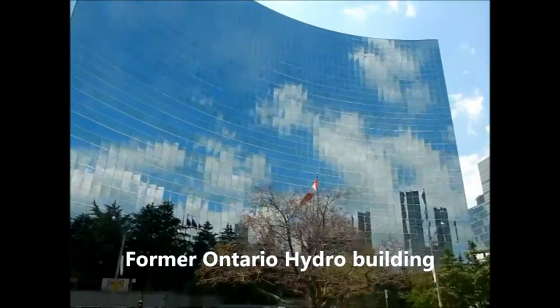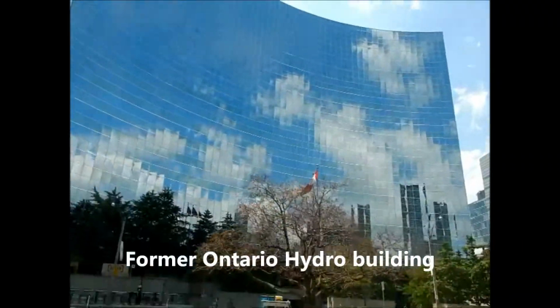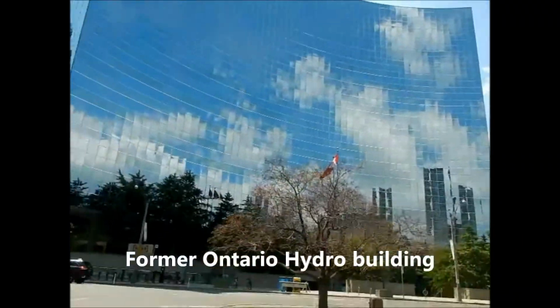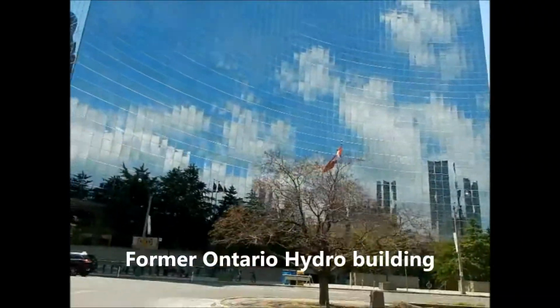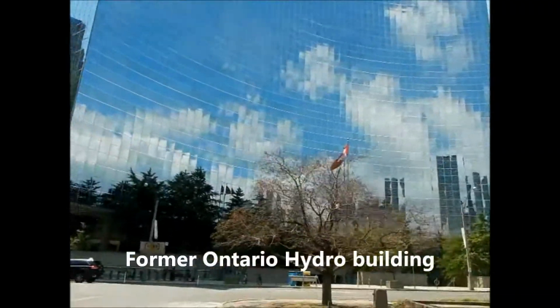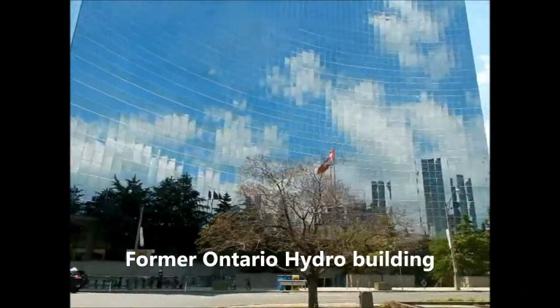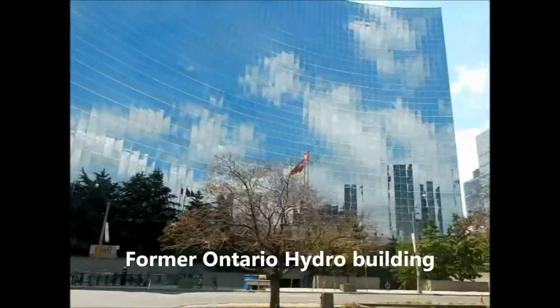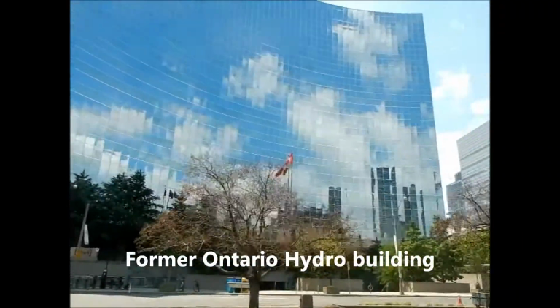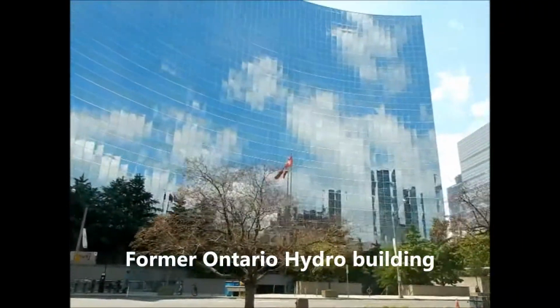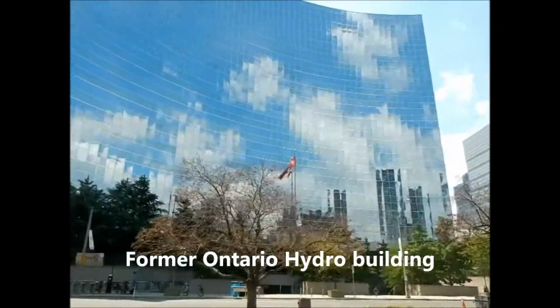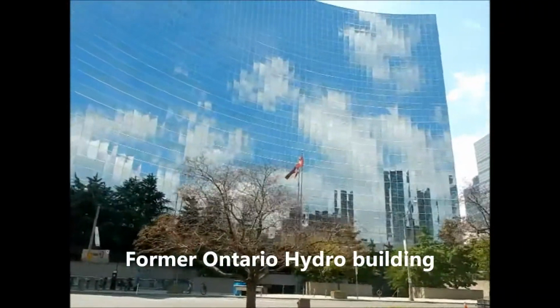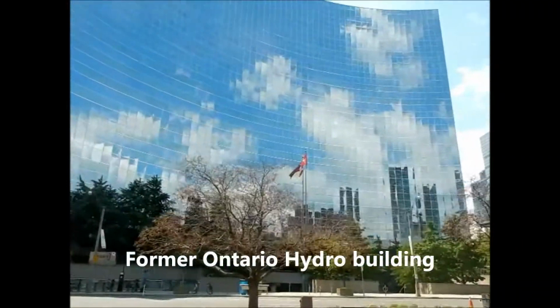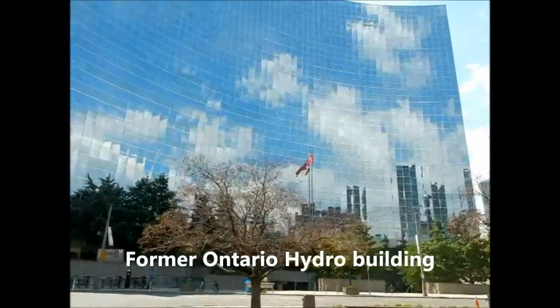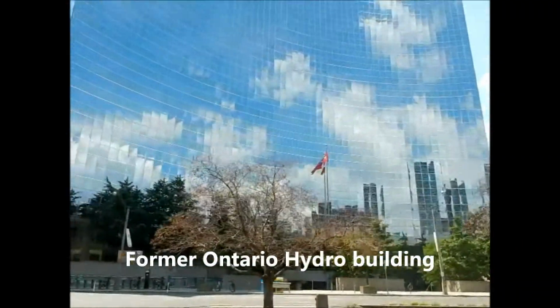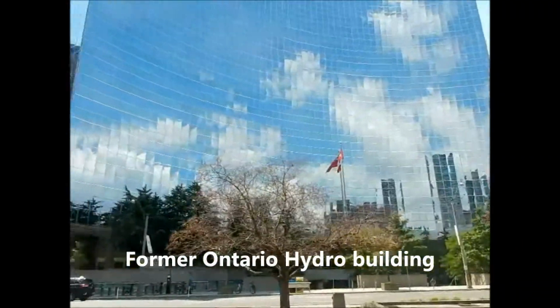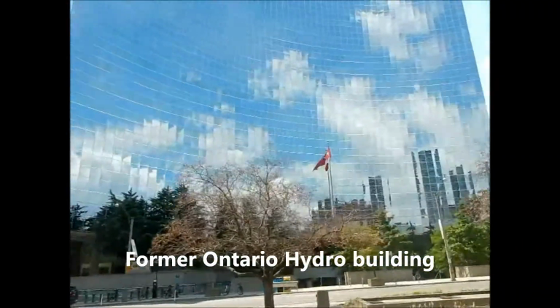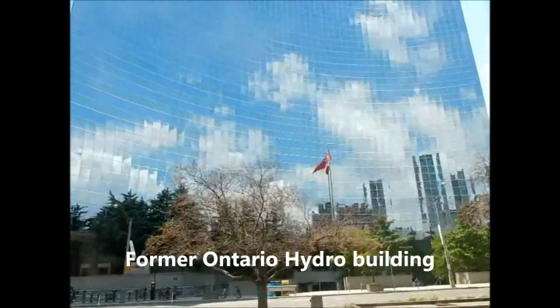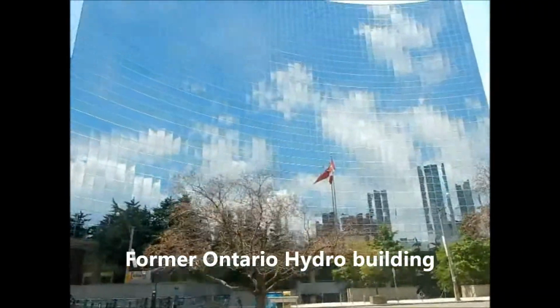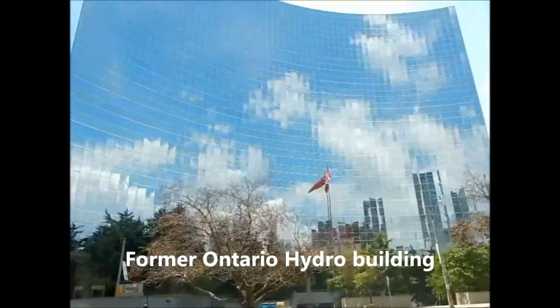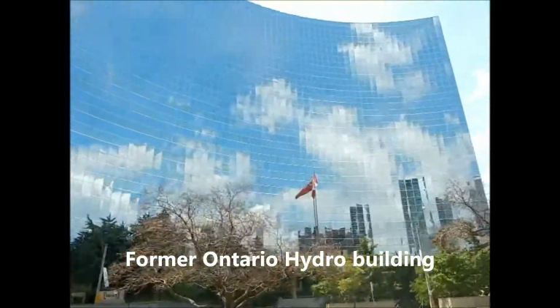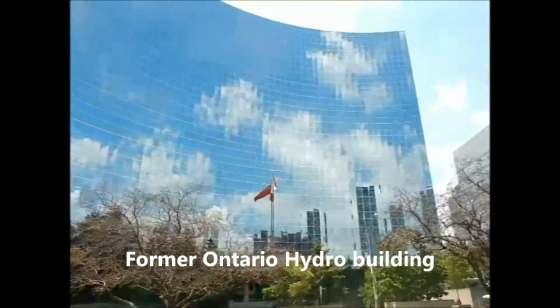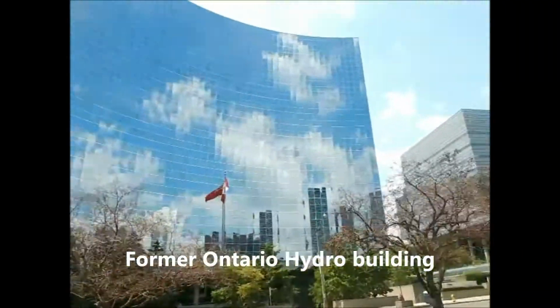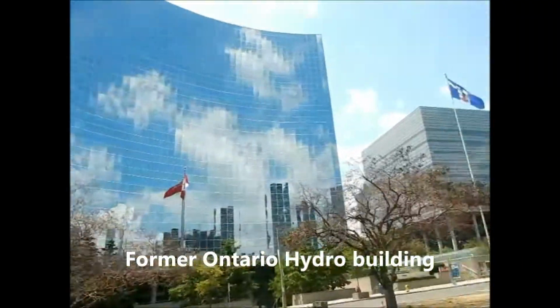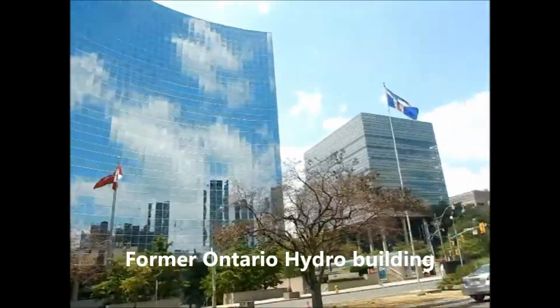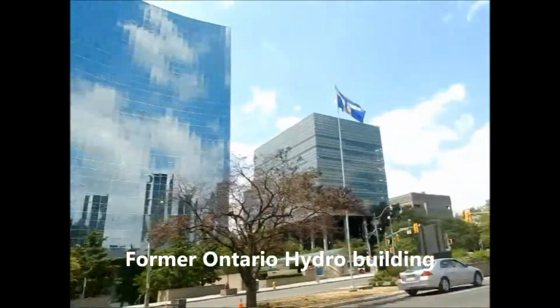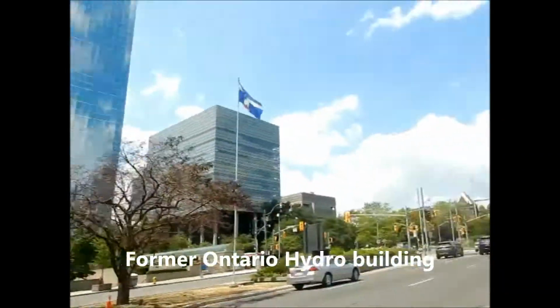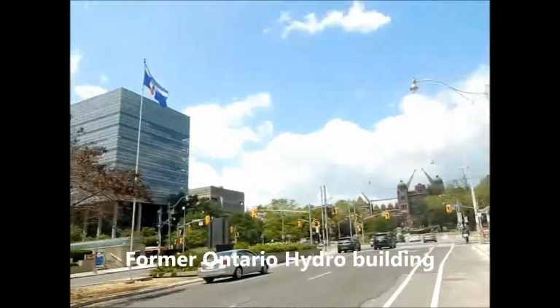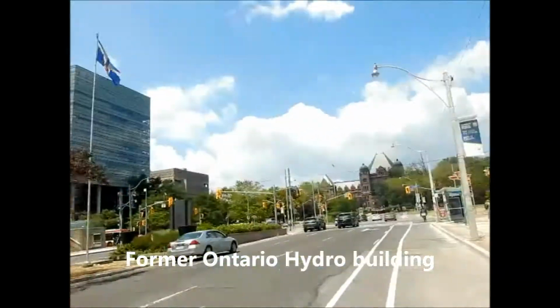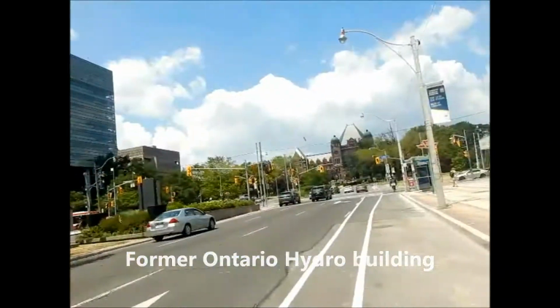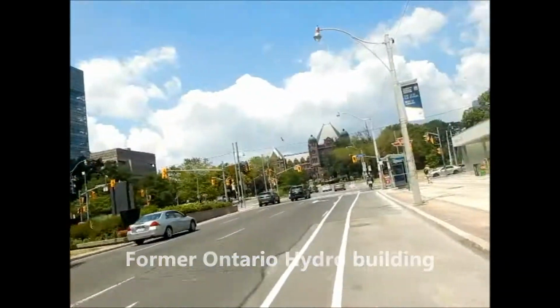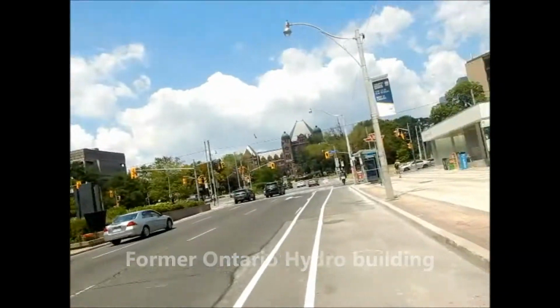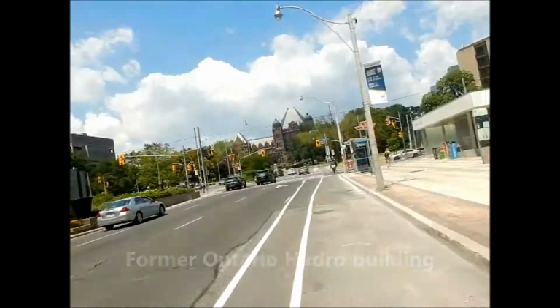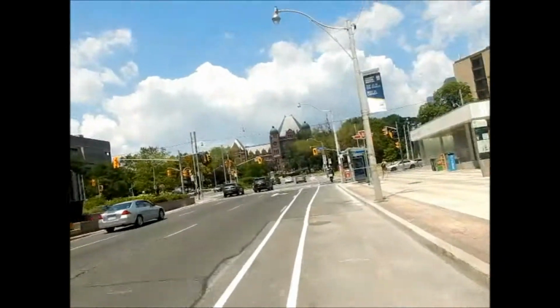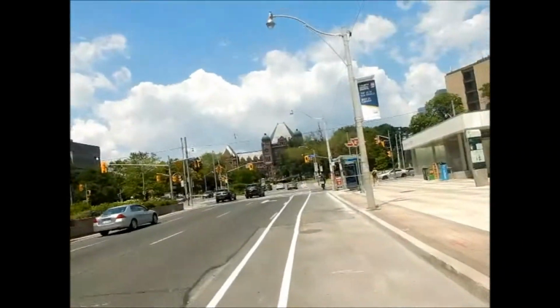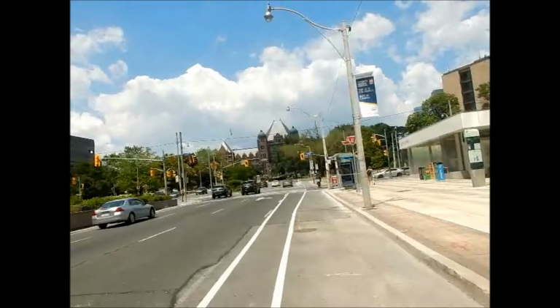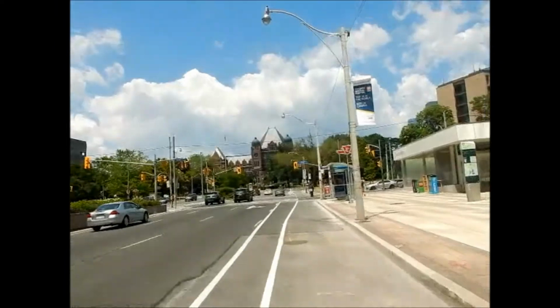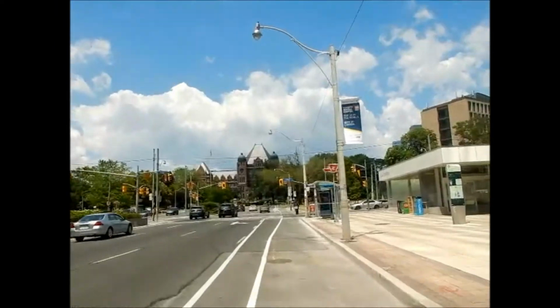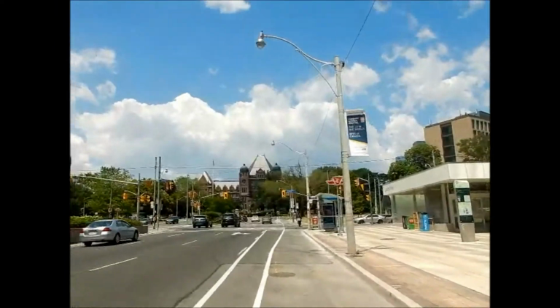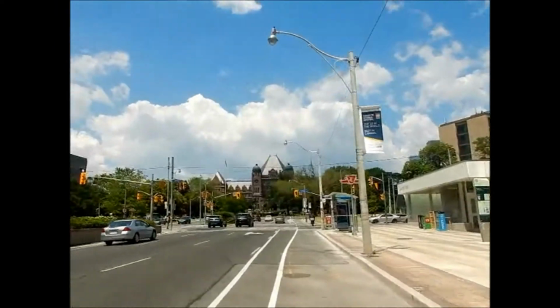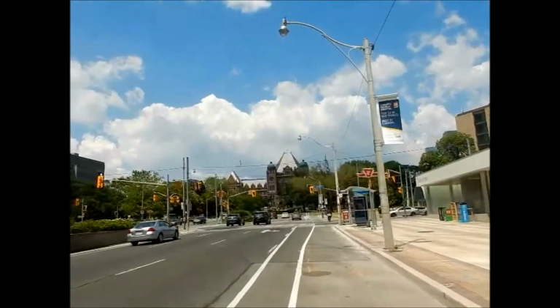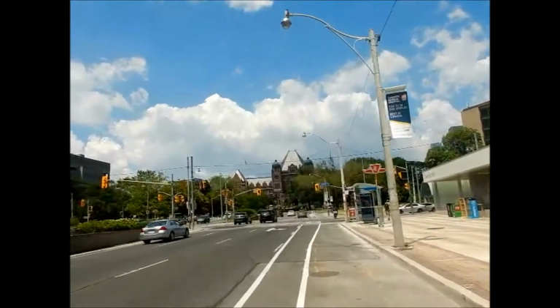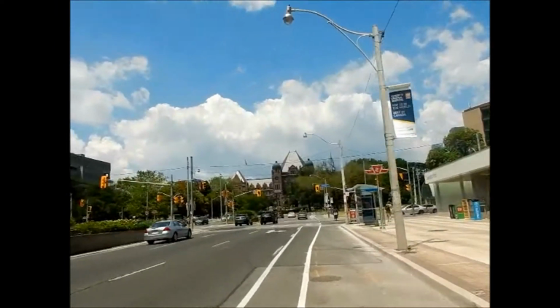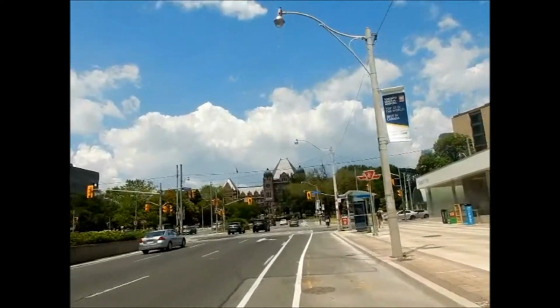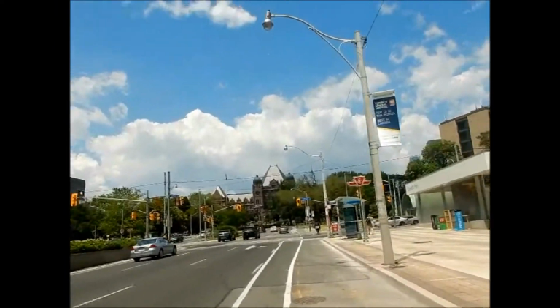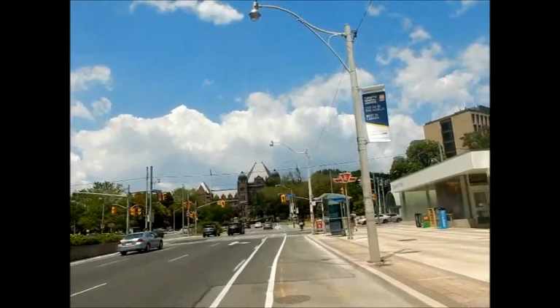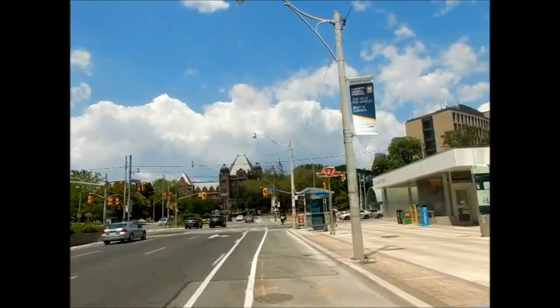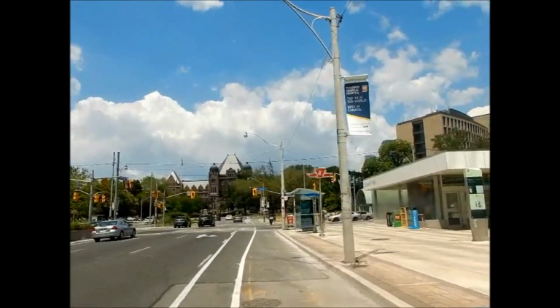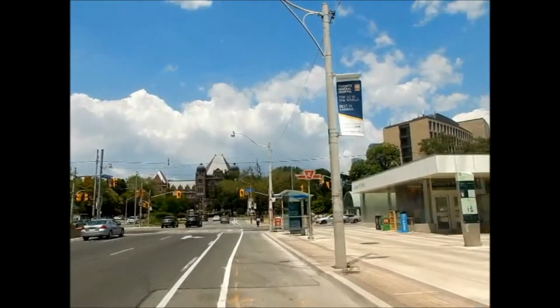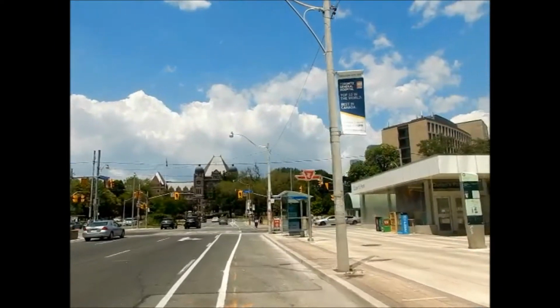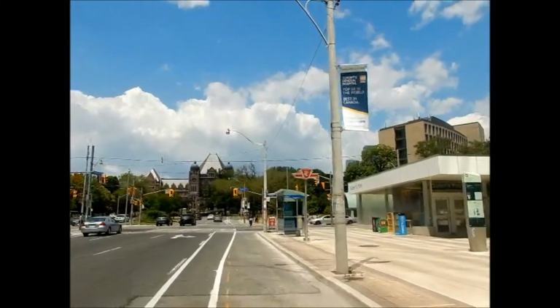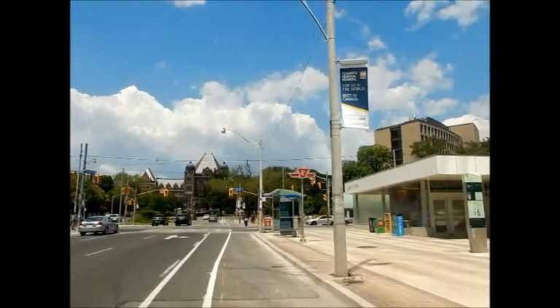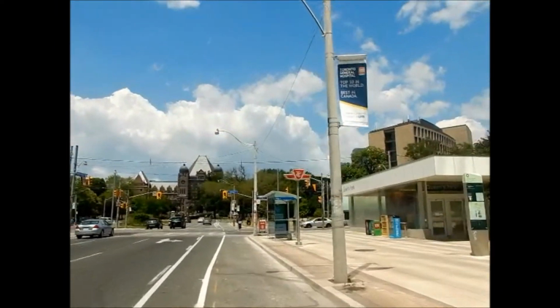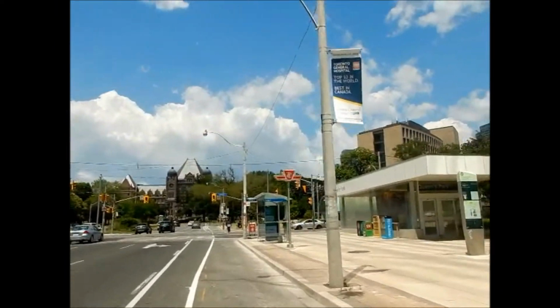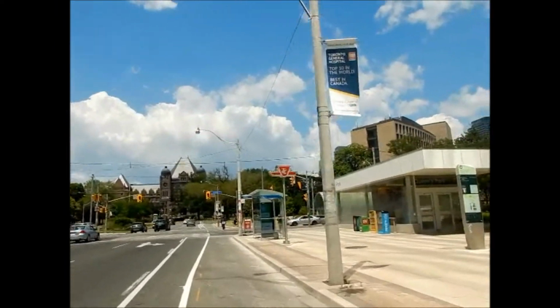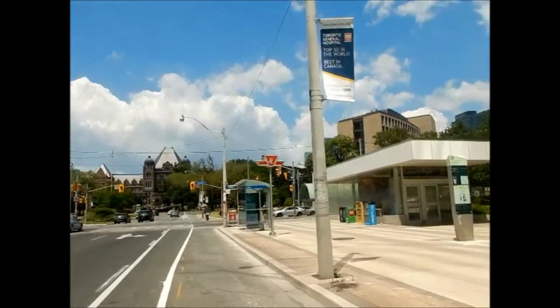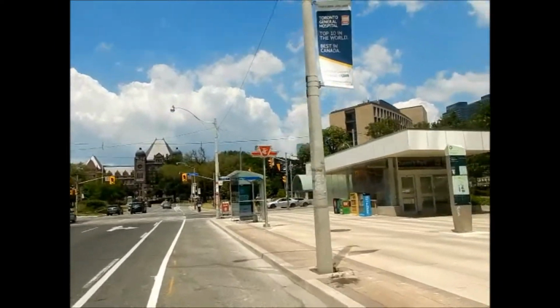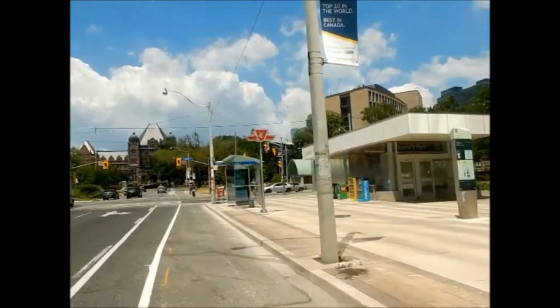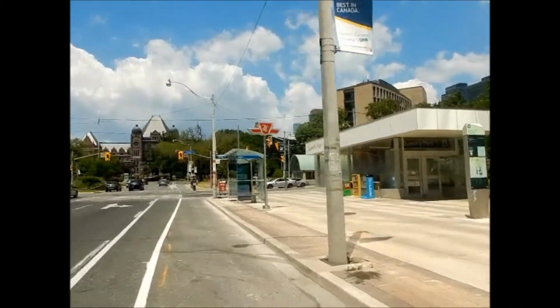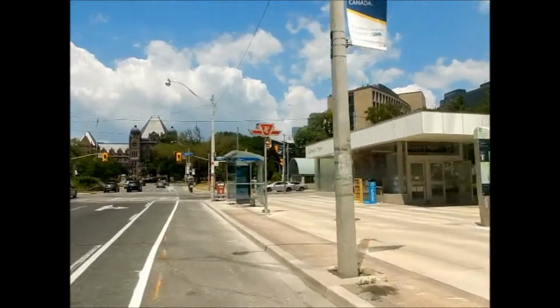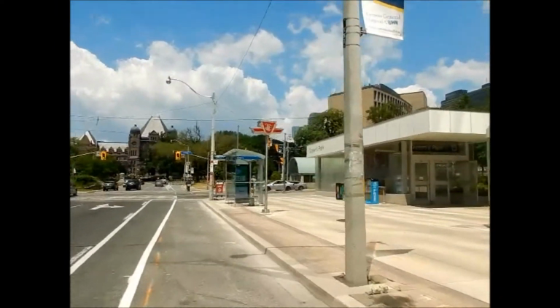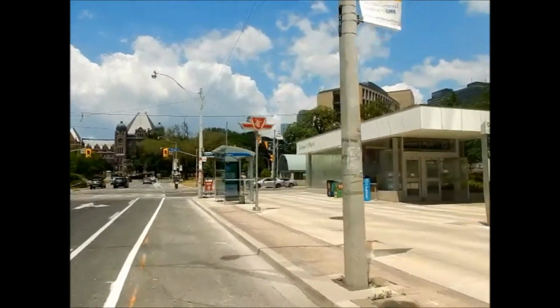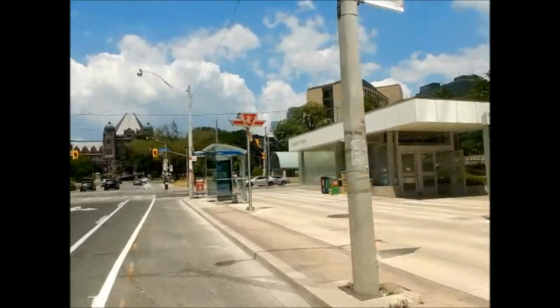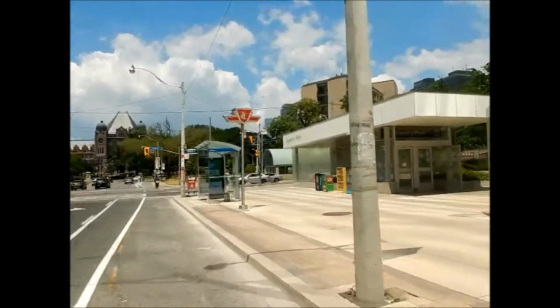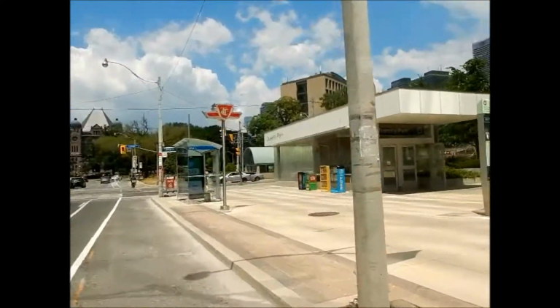That's the old Ontario Hydro building — now it's Intact Insurance. We're just coming up to Queen's Park. Here is Queen's Park subway.